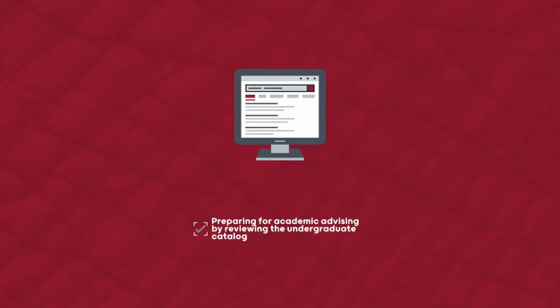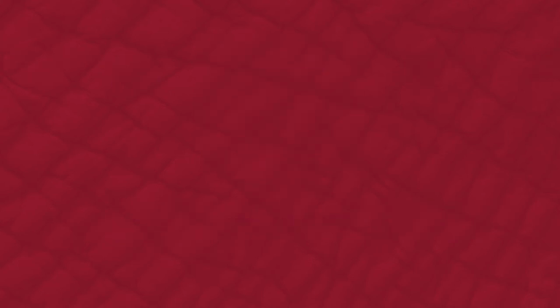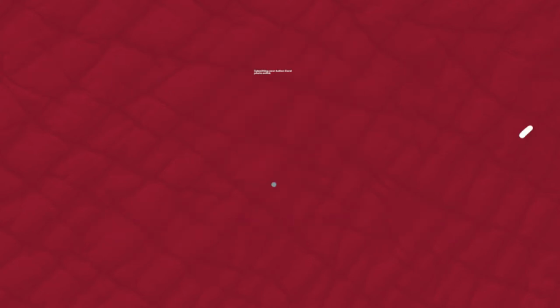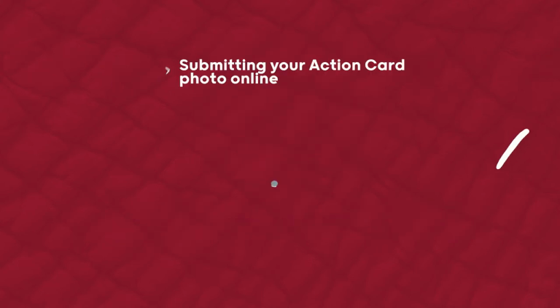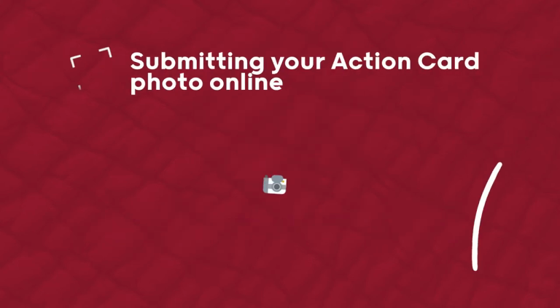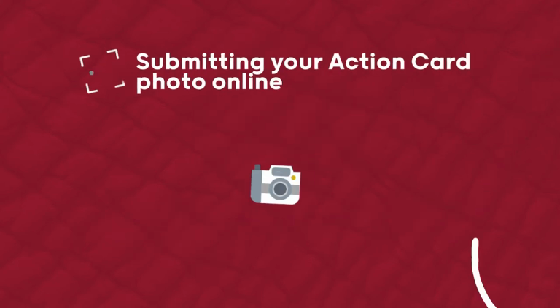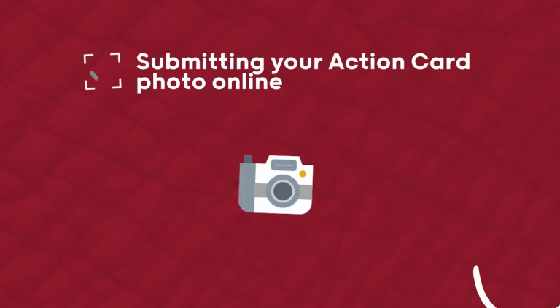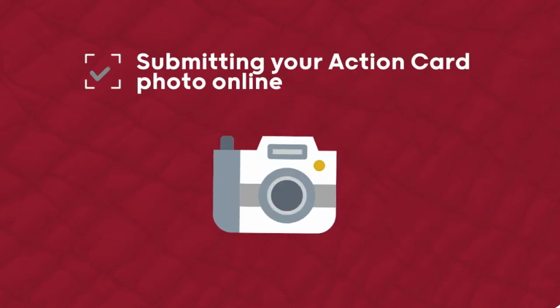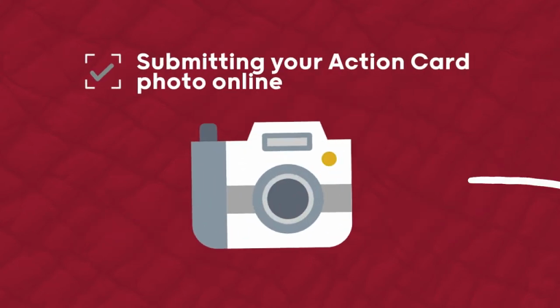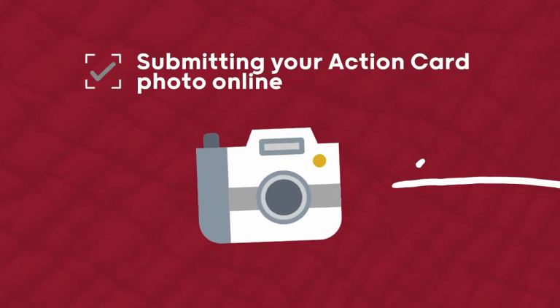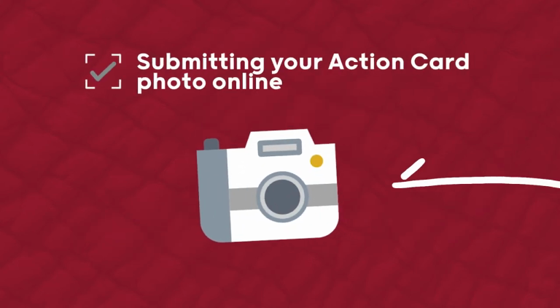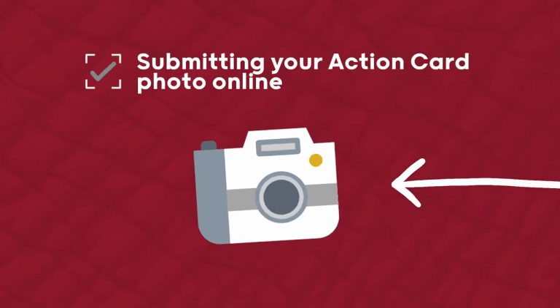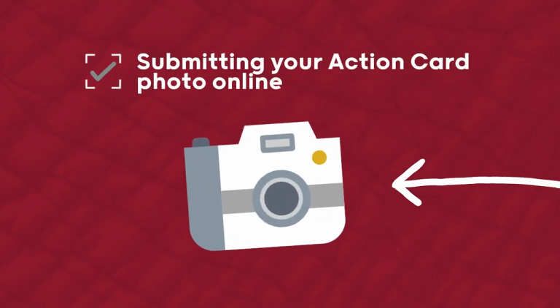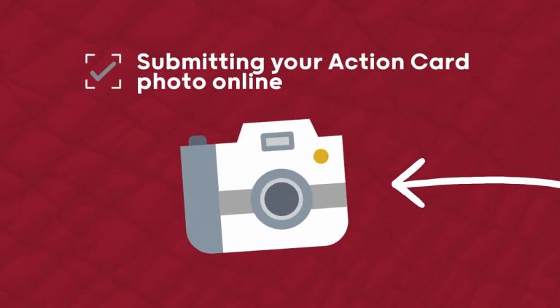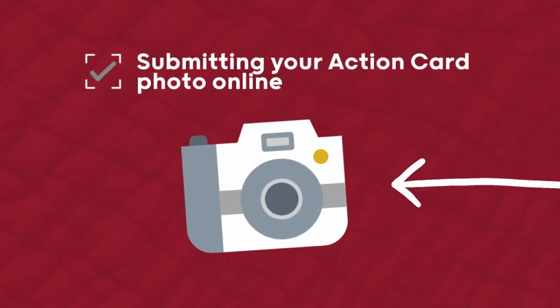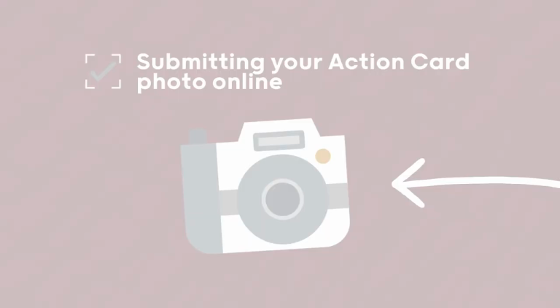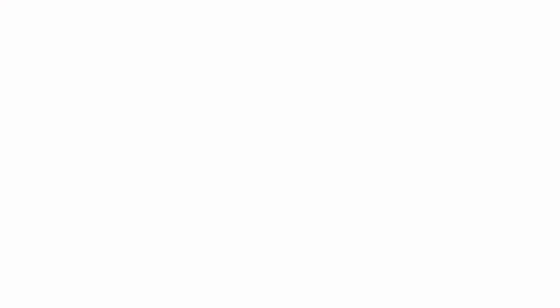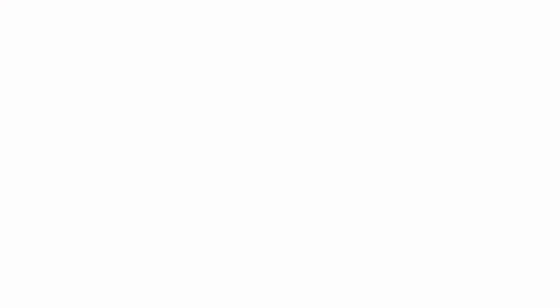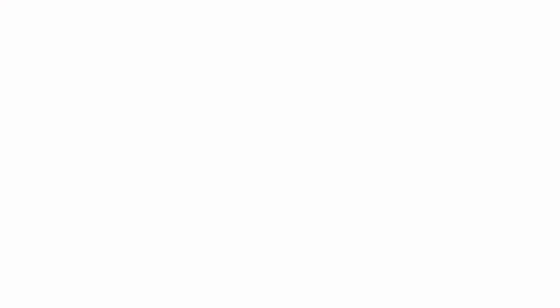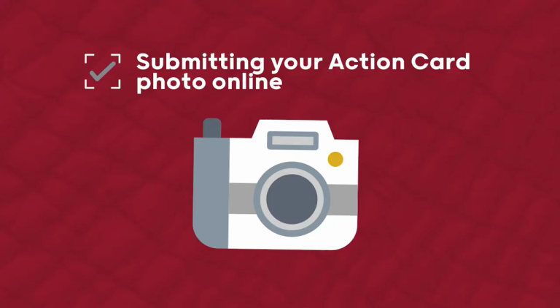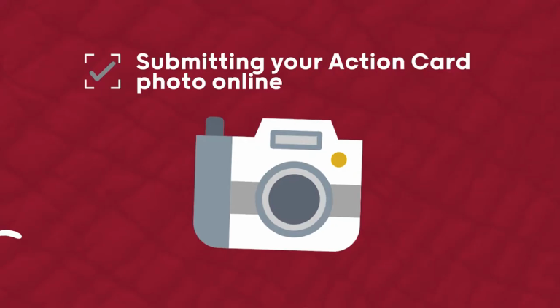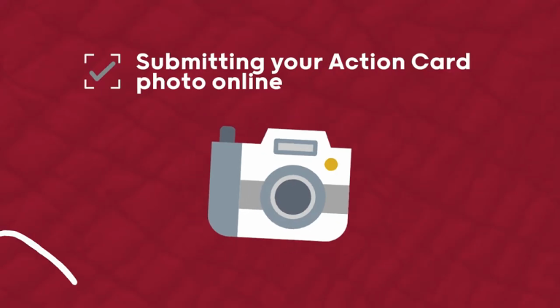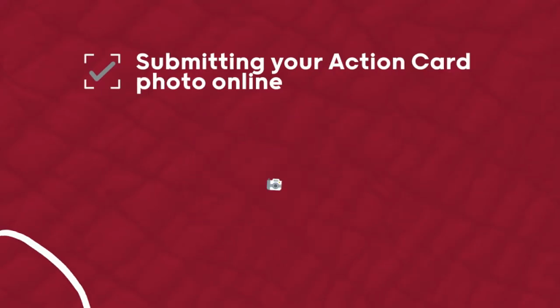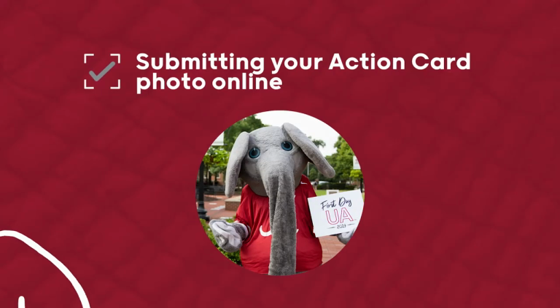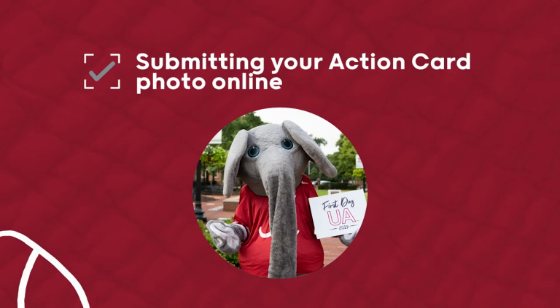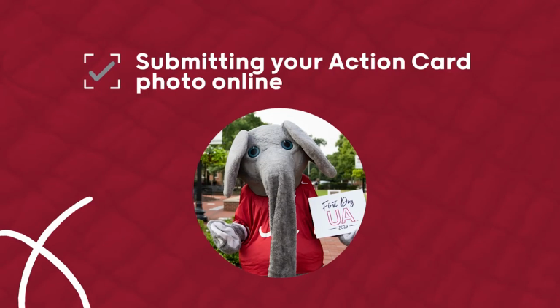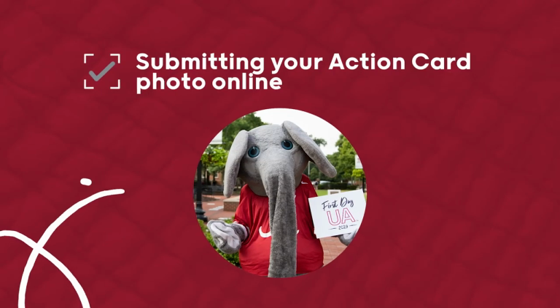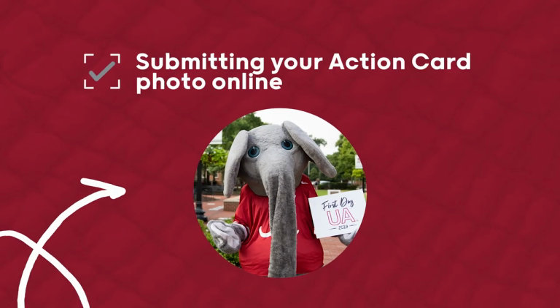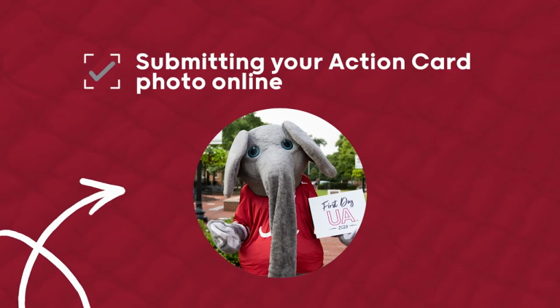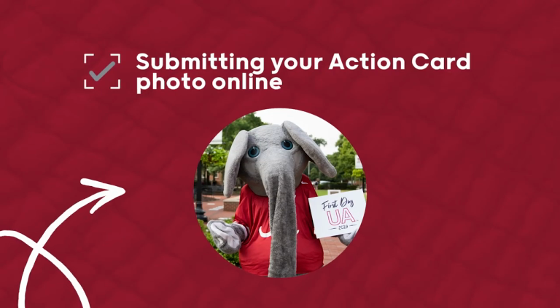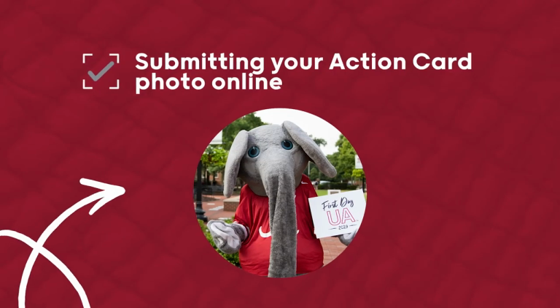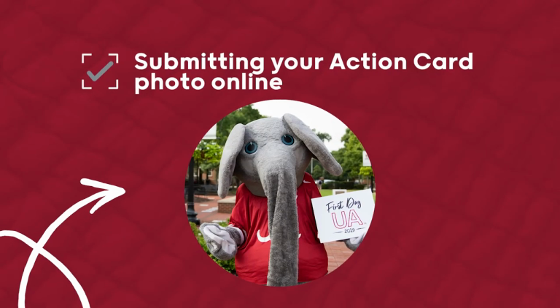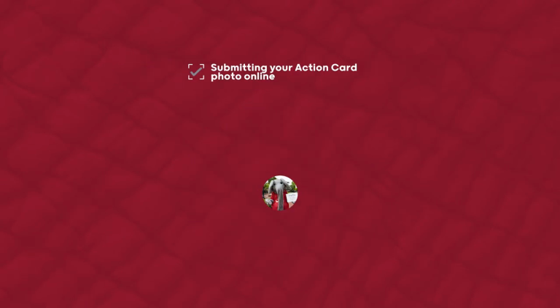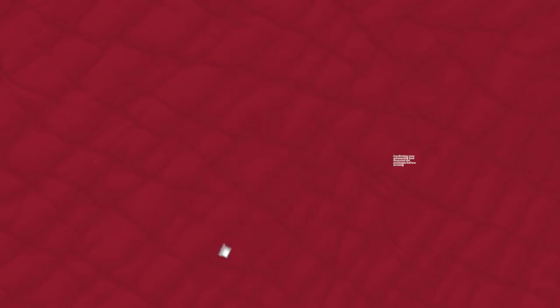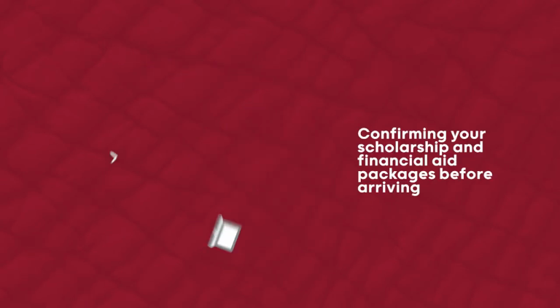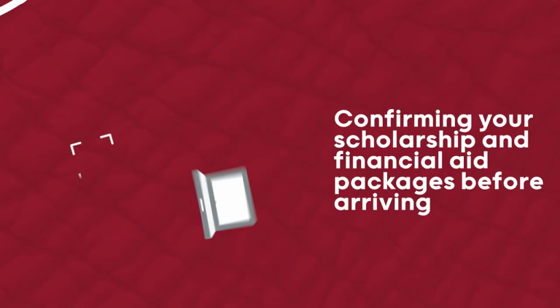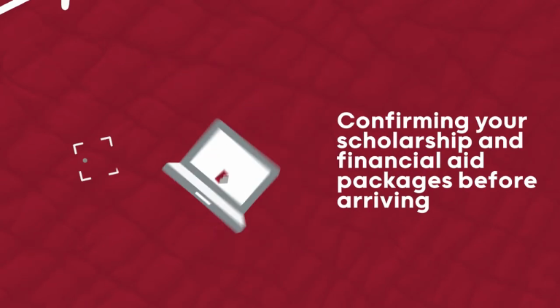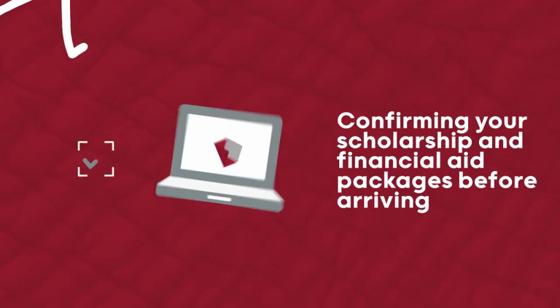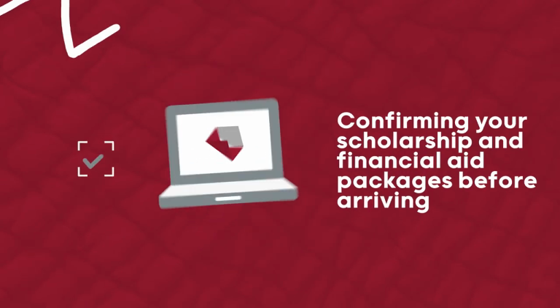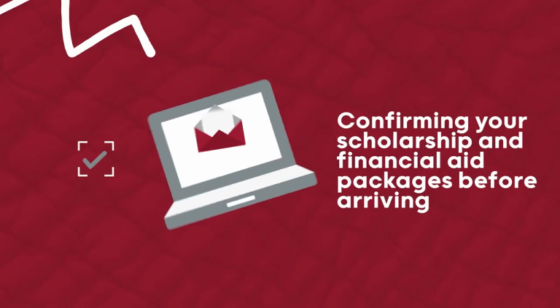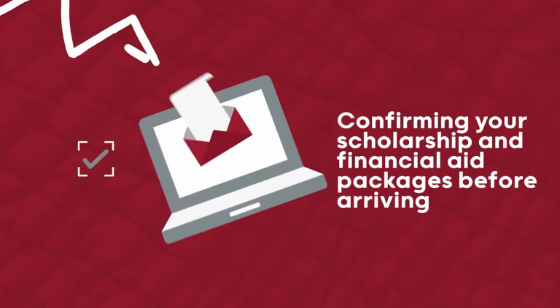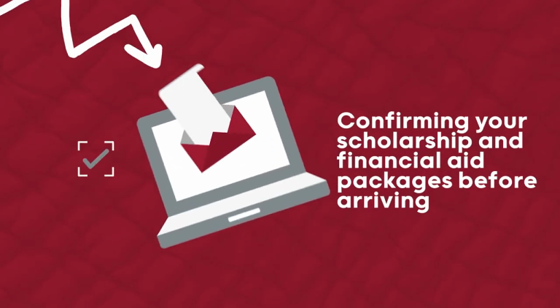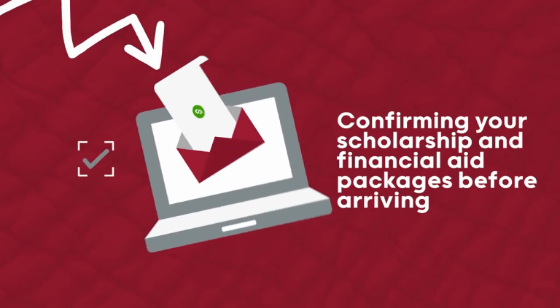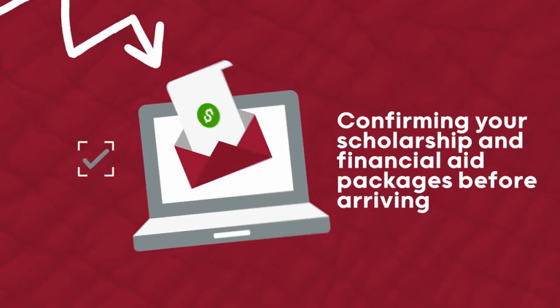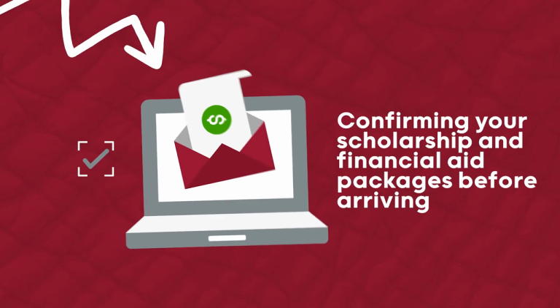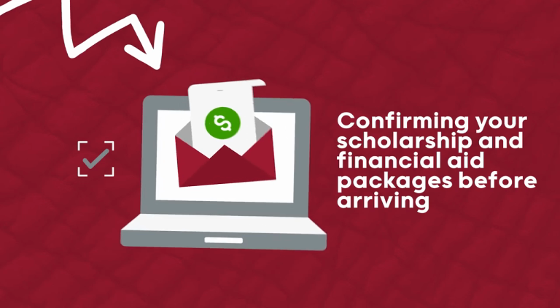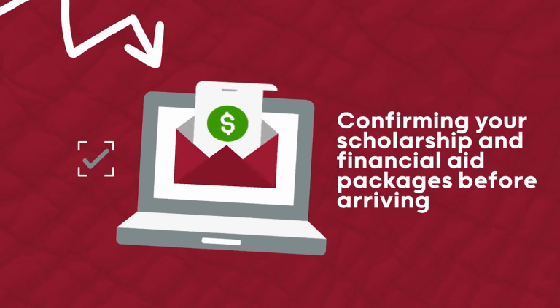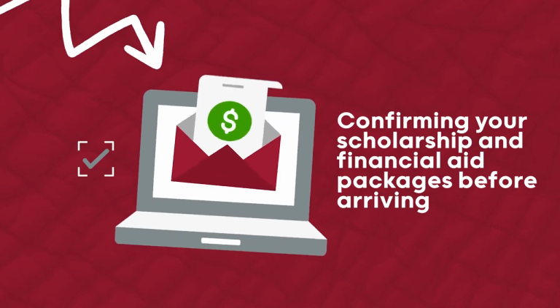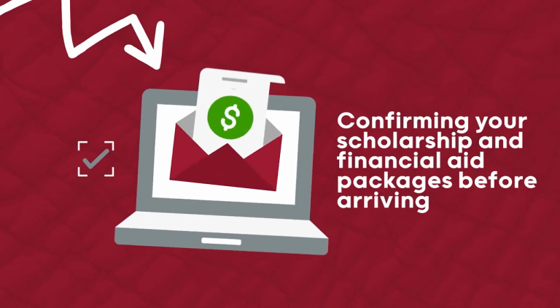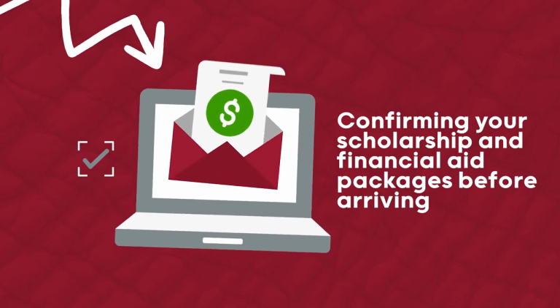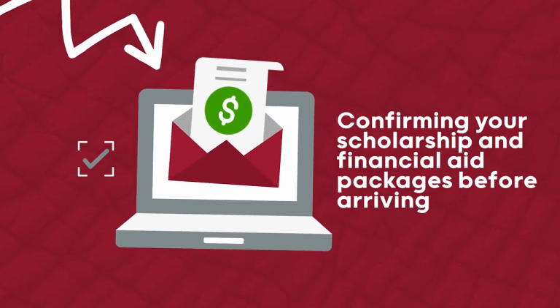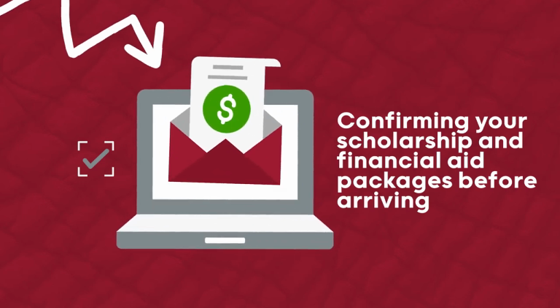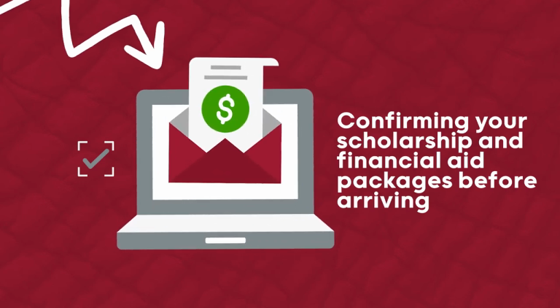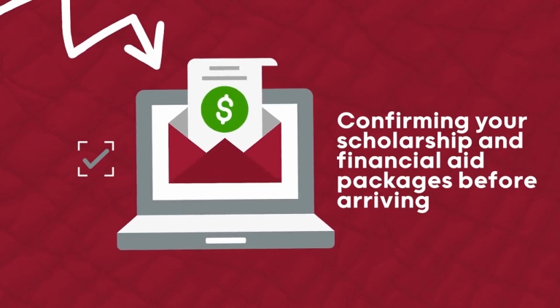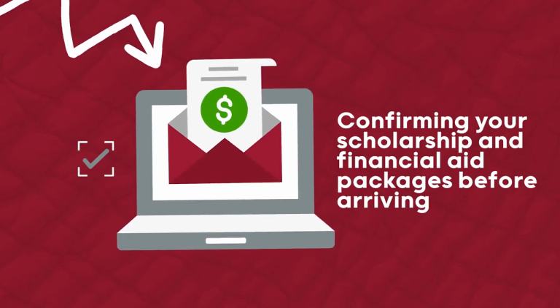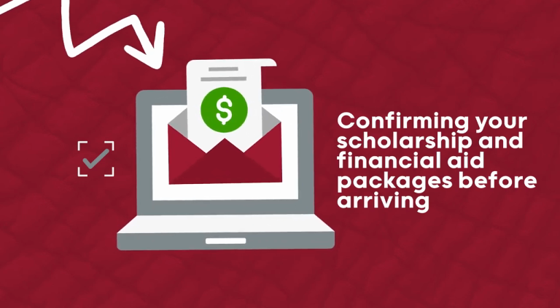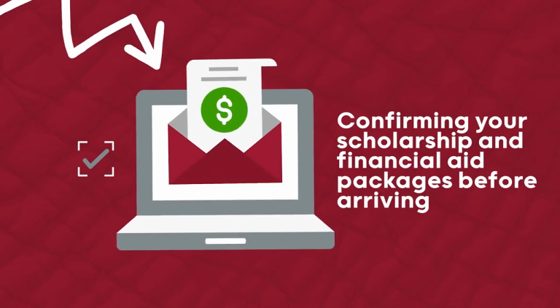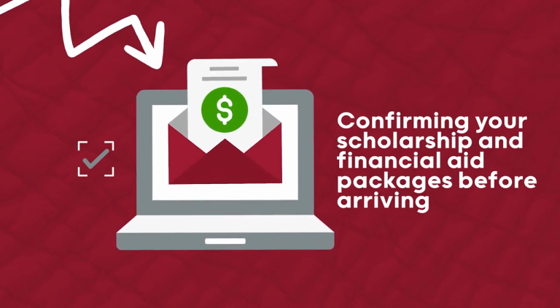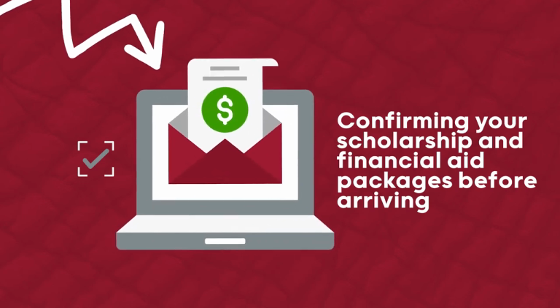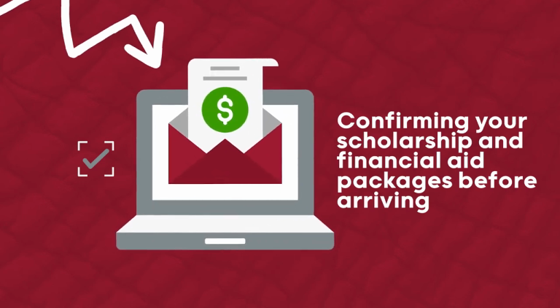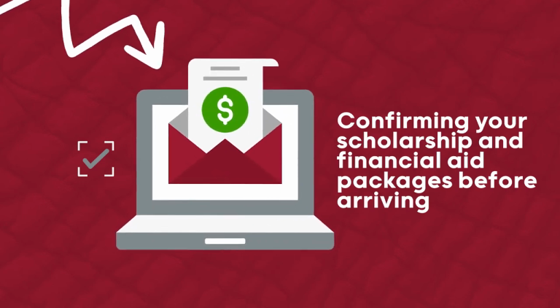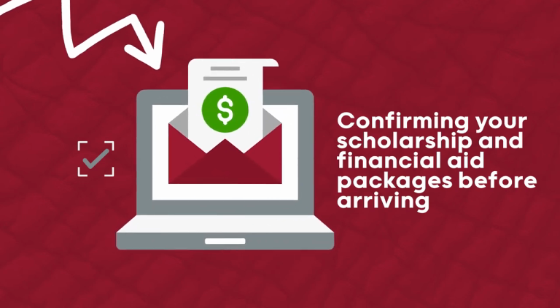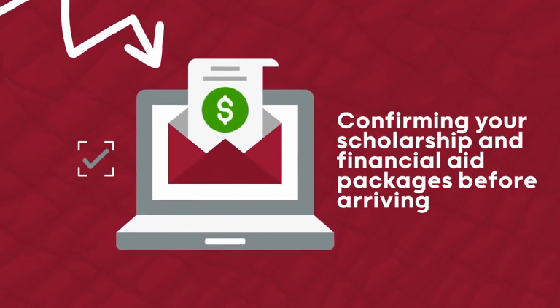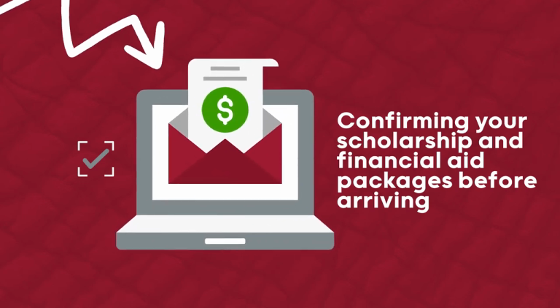Submitting your Action Card photo online and confirming your scholarship and financial aid packages before arriving.